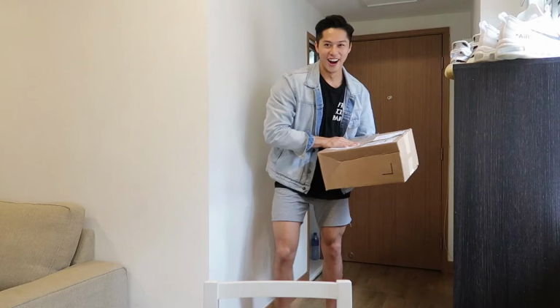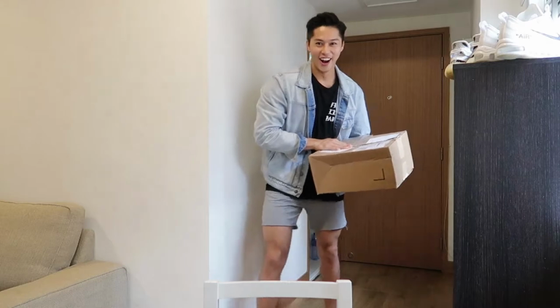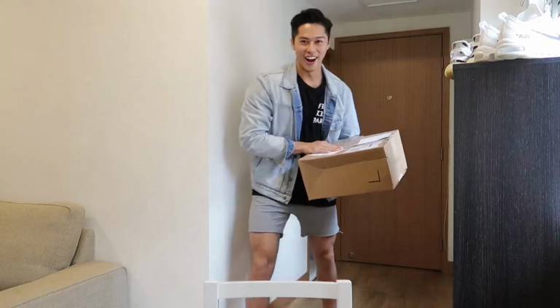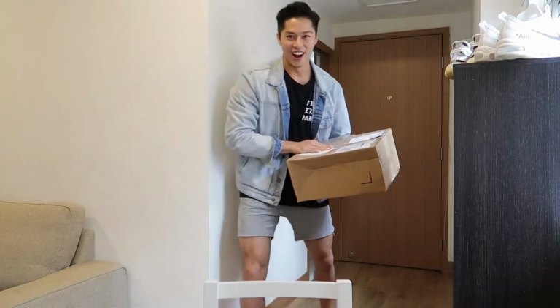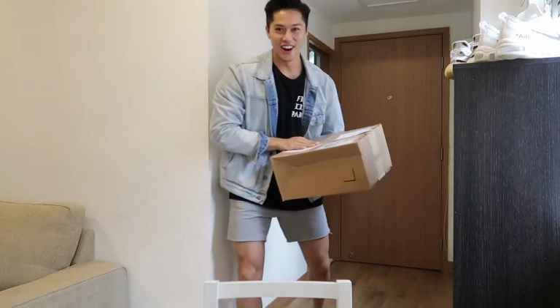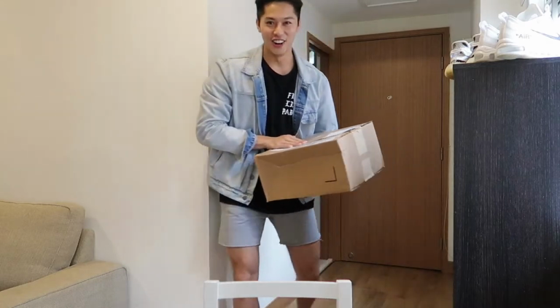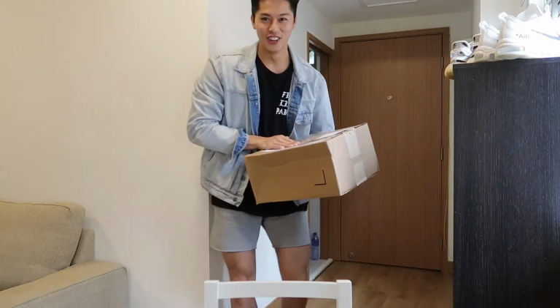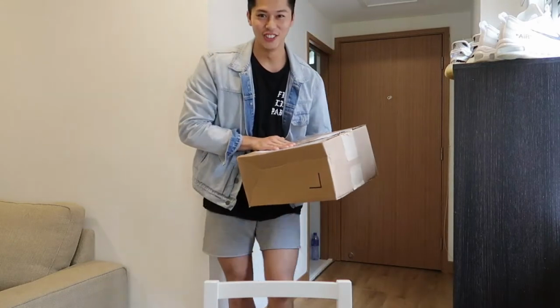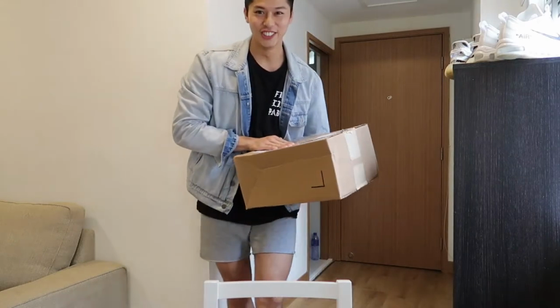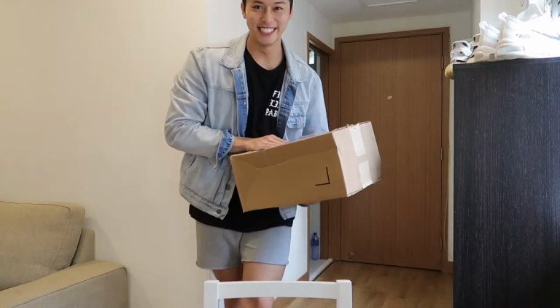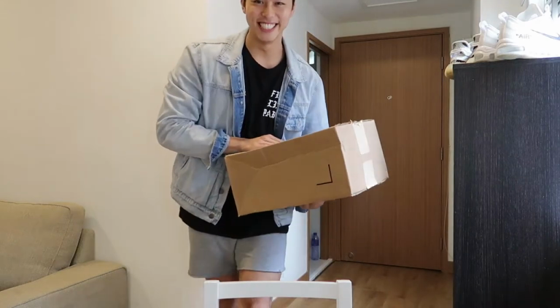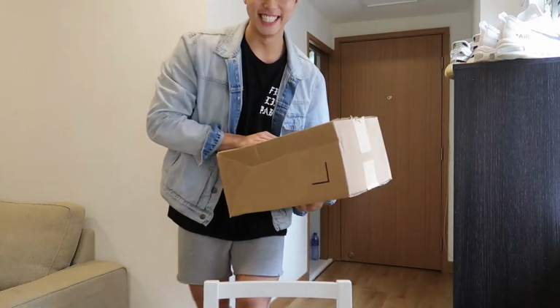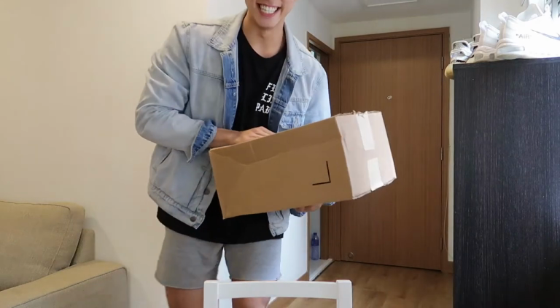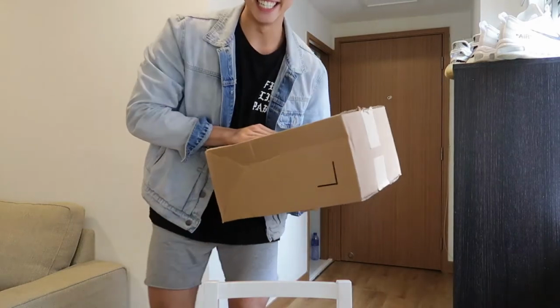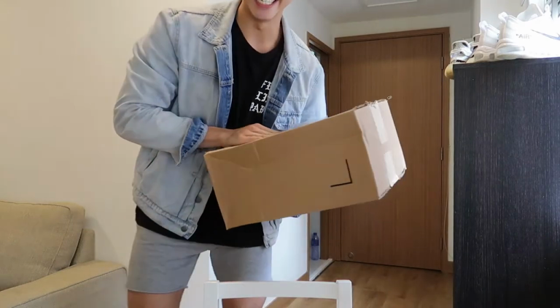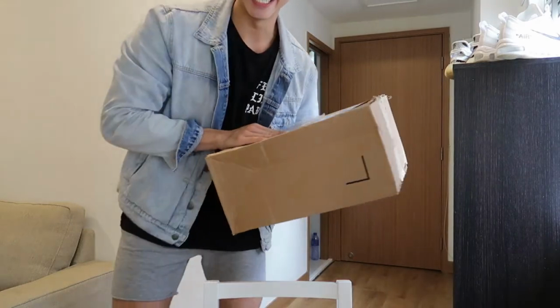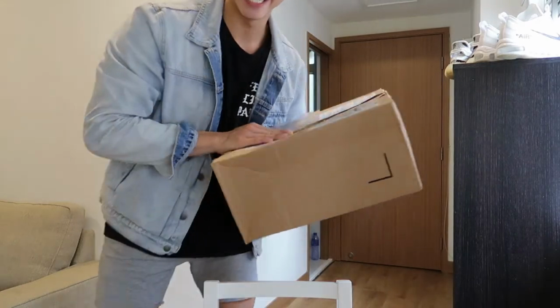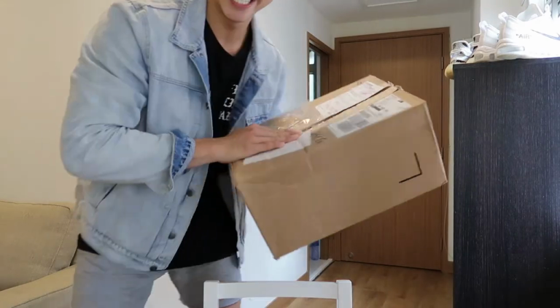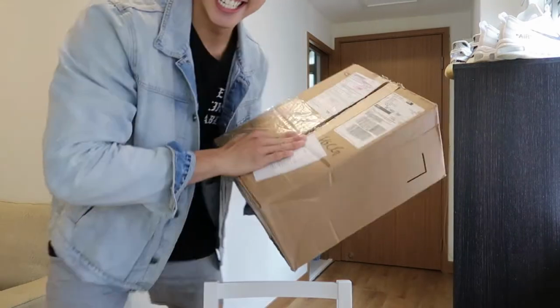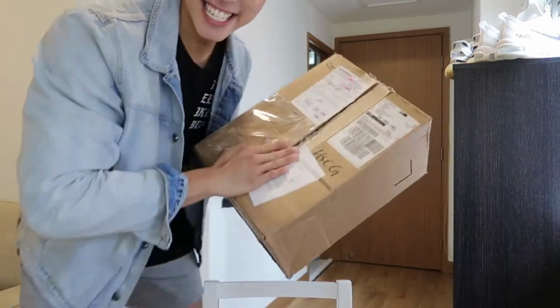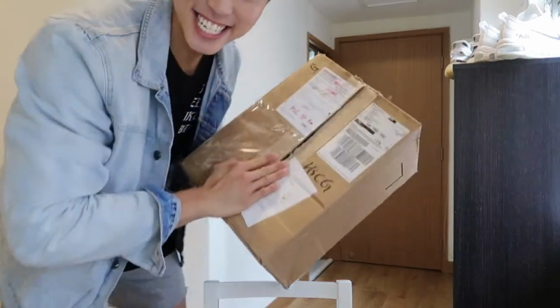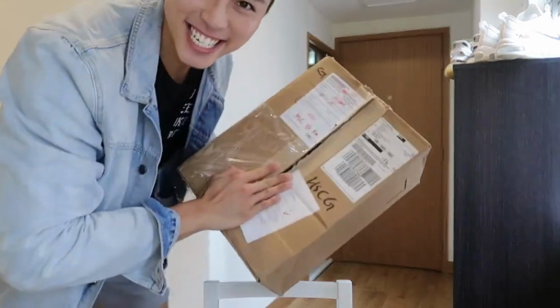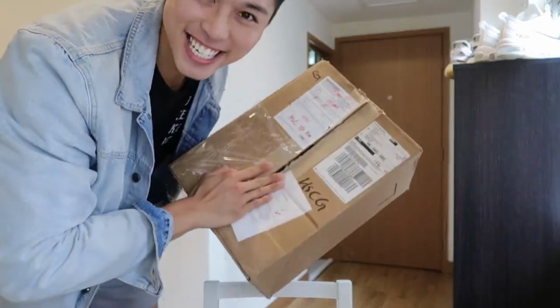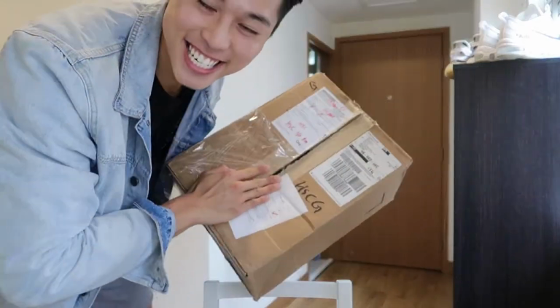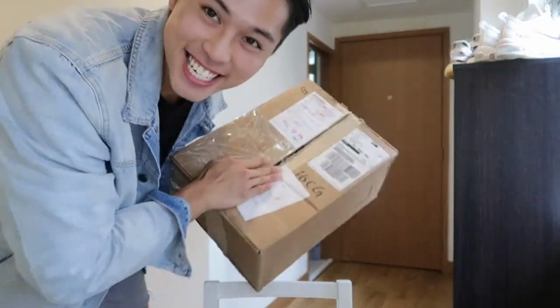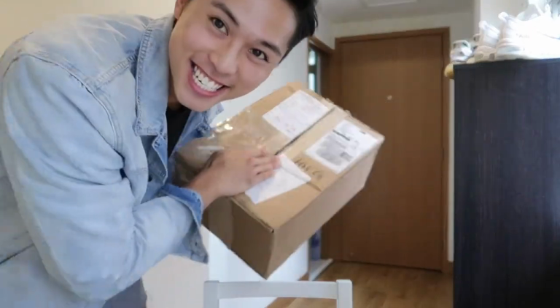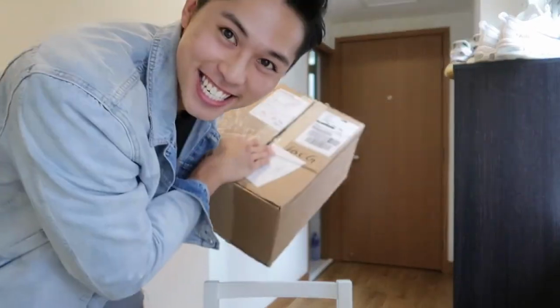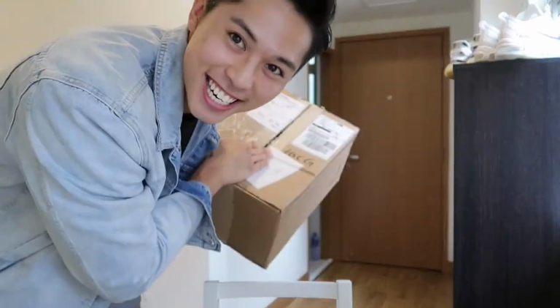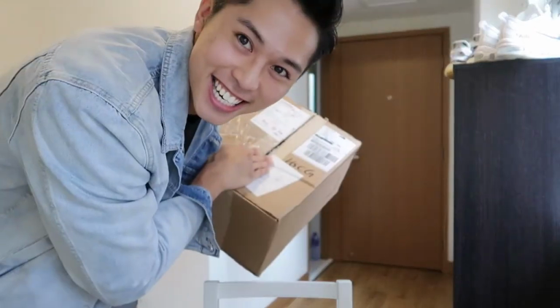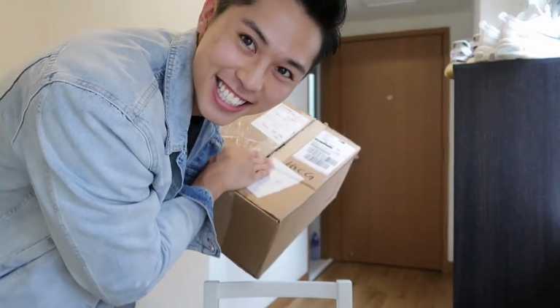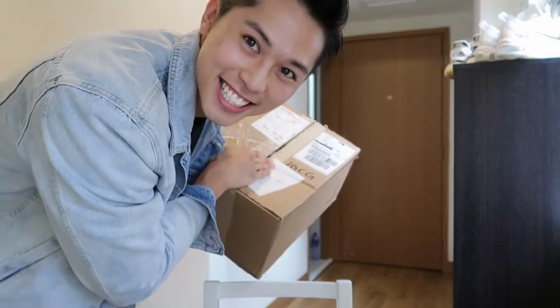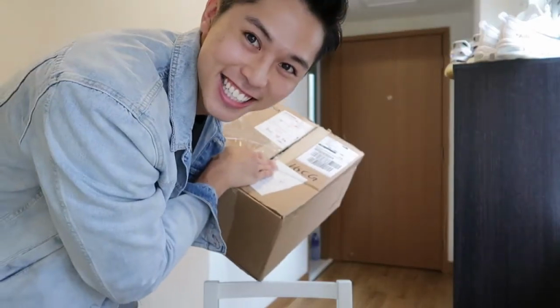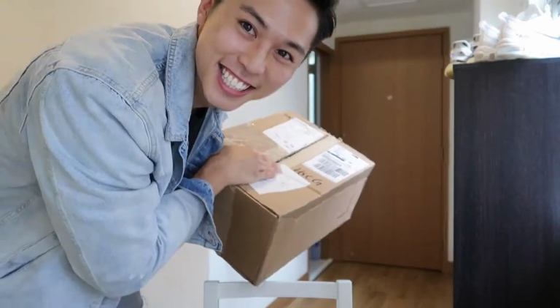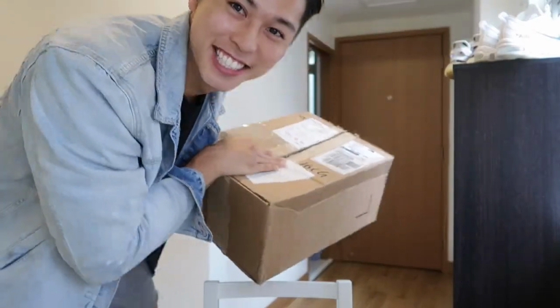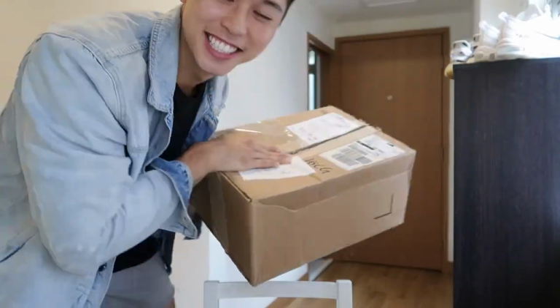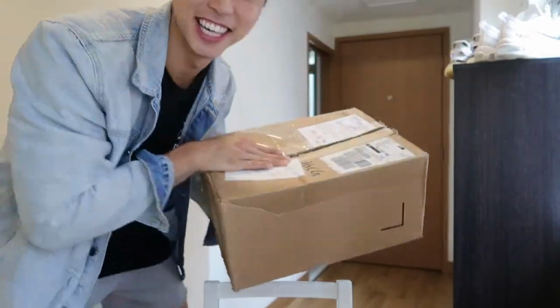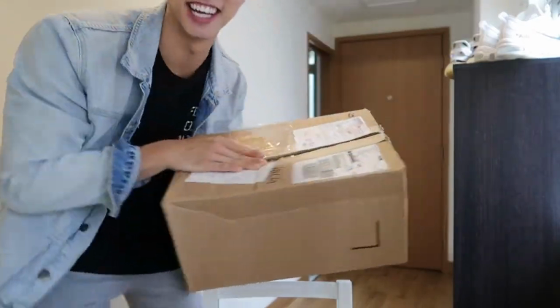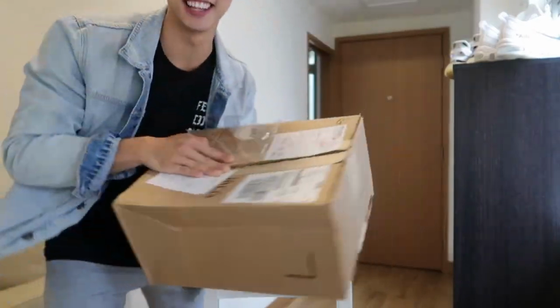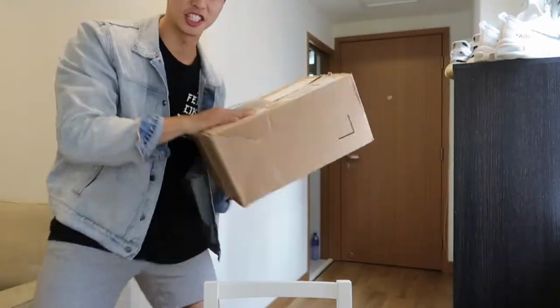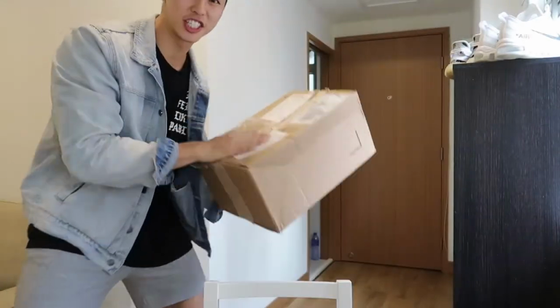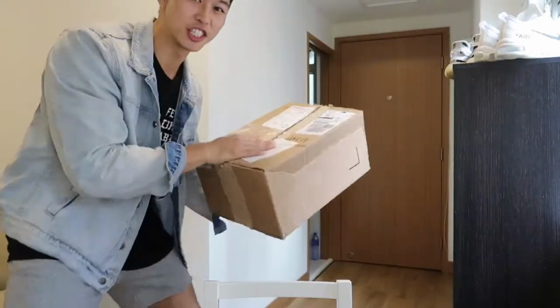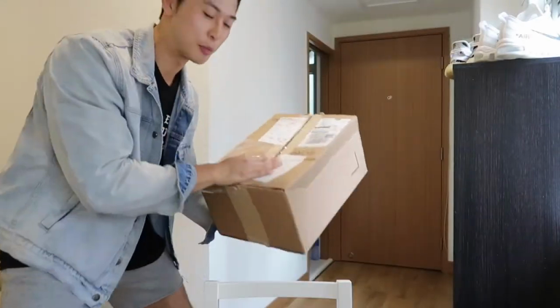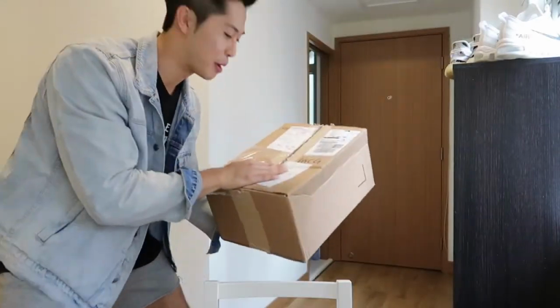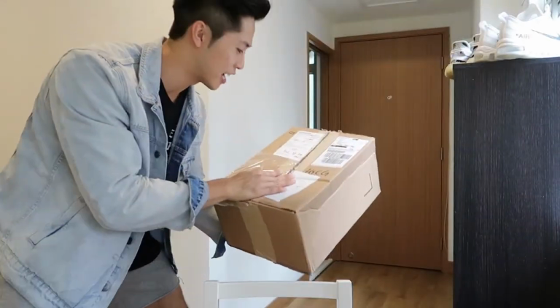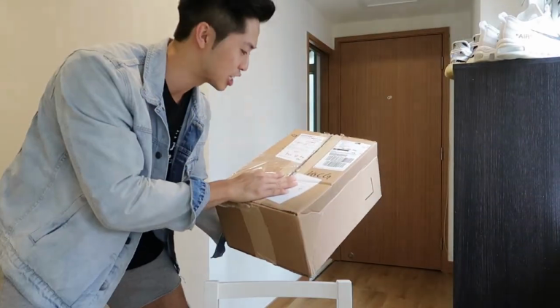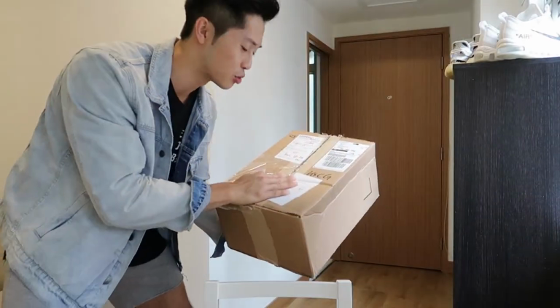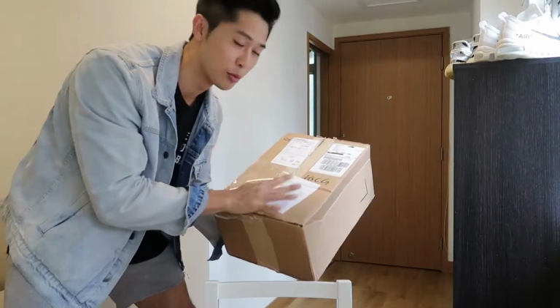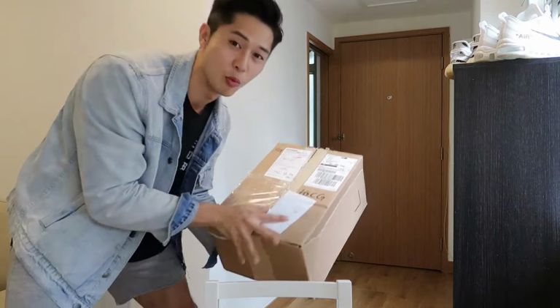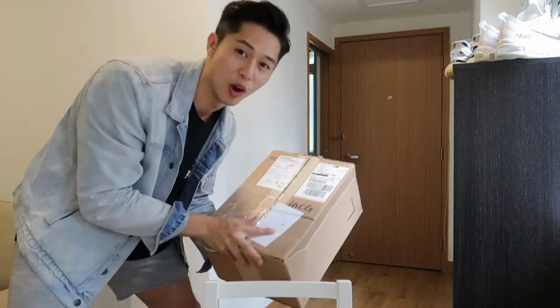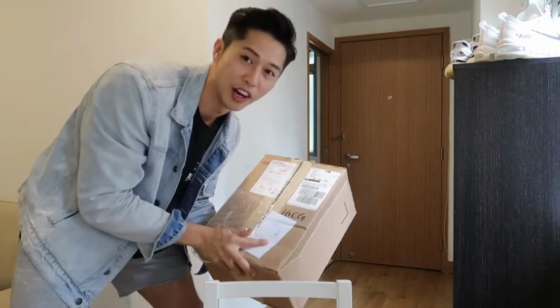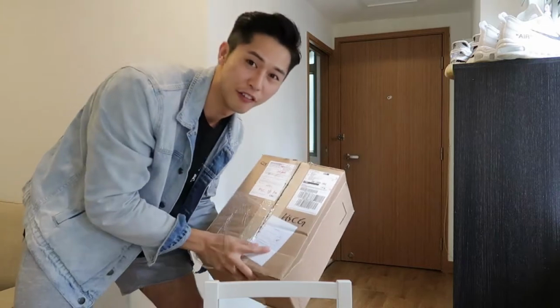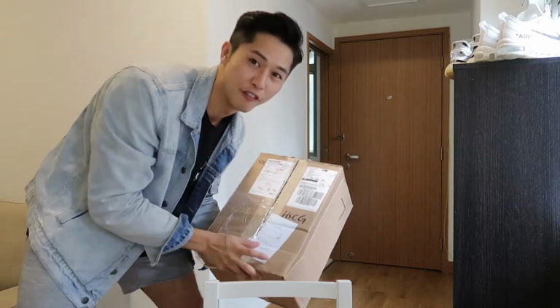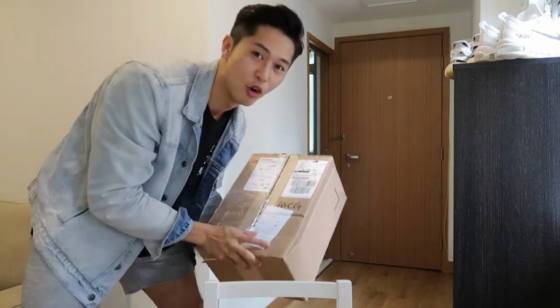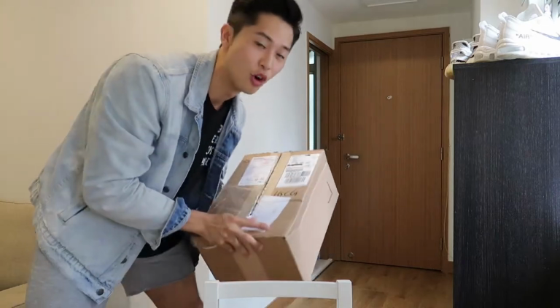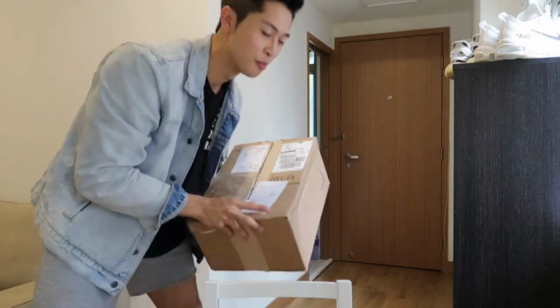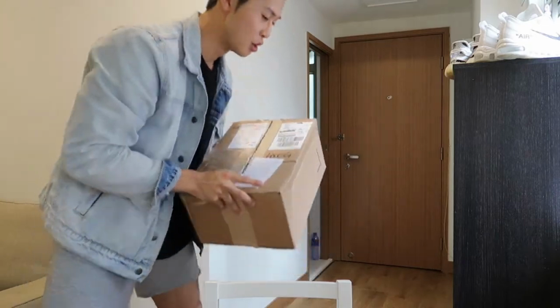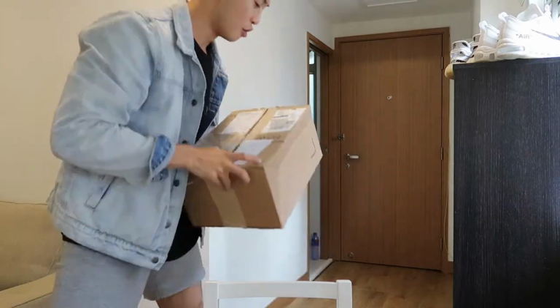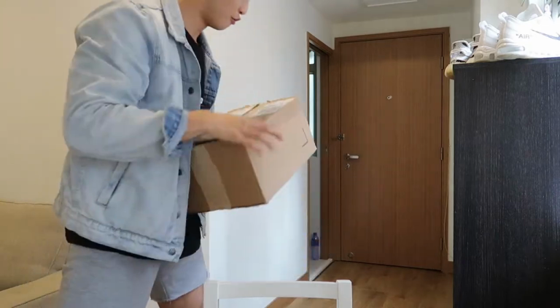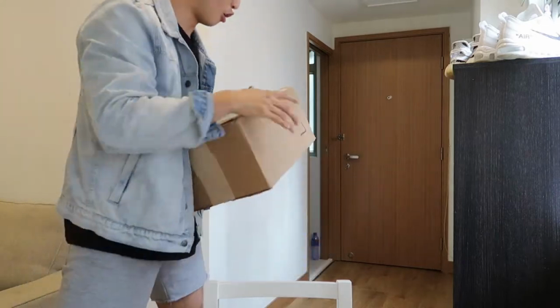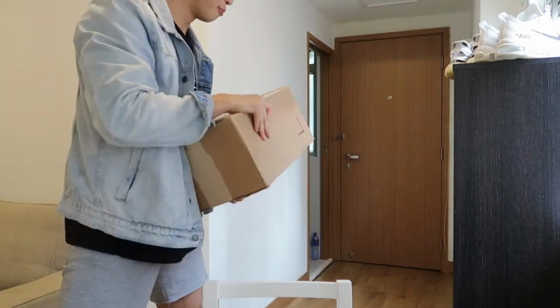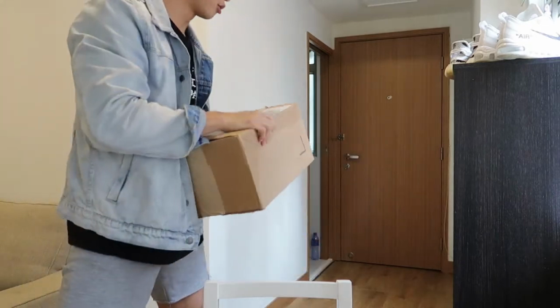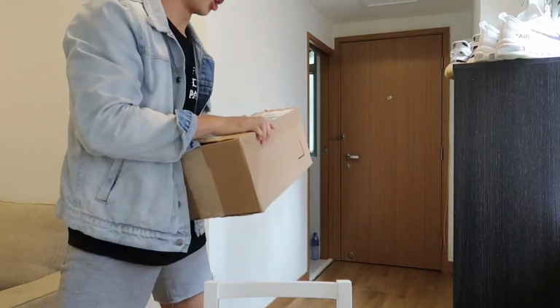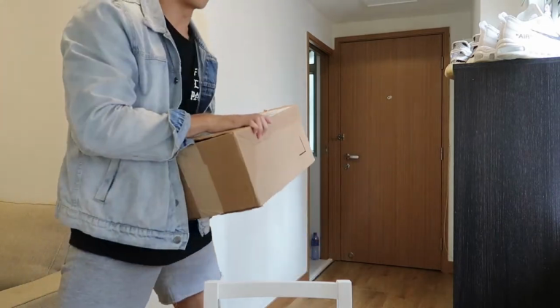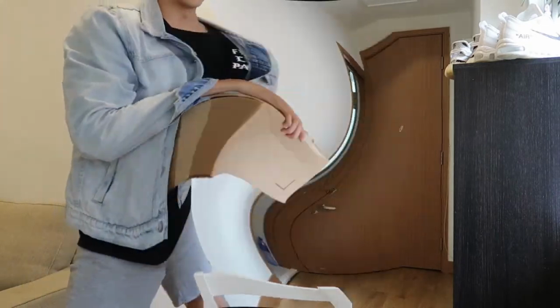Oh yes, yes, yes, yes — this is it! This is the package we've been waiting for from GOAT.